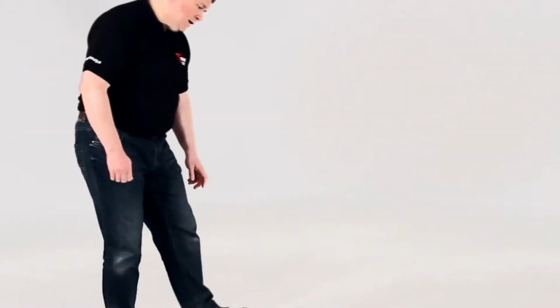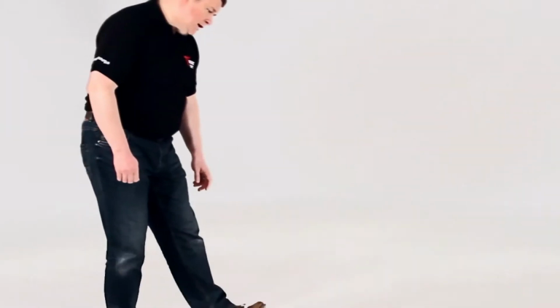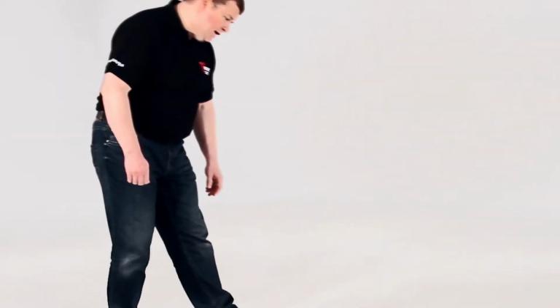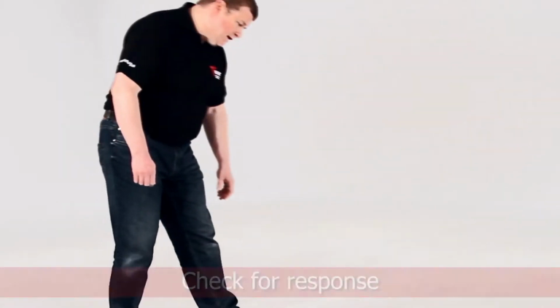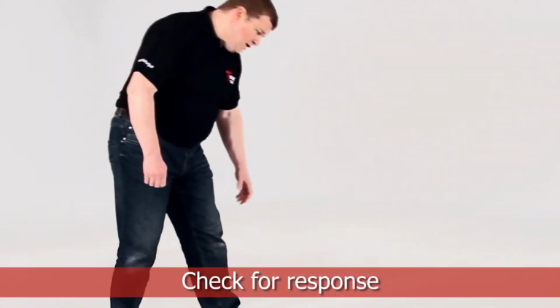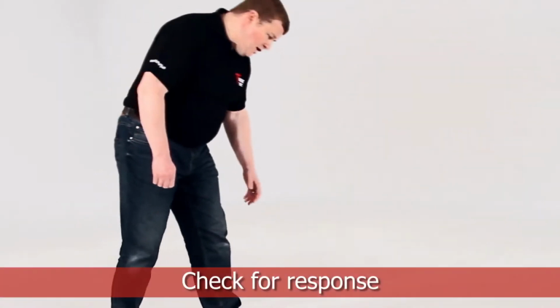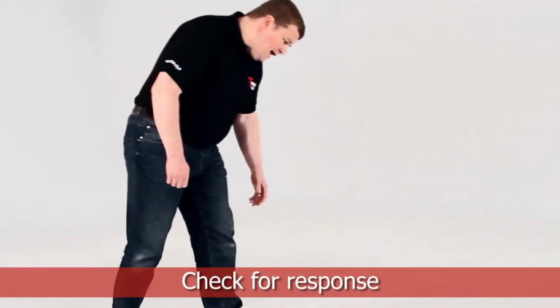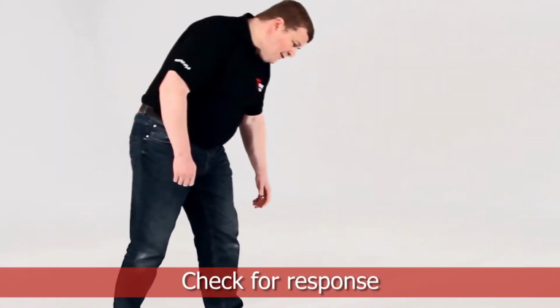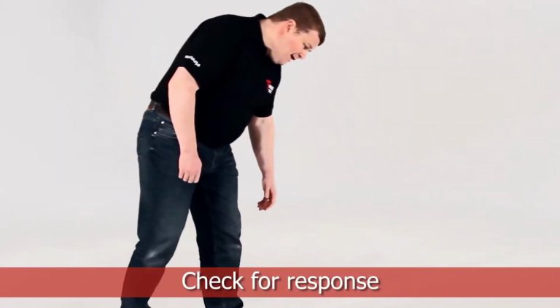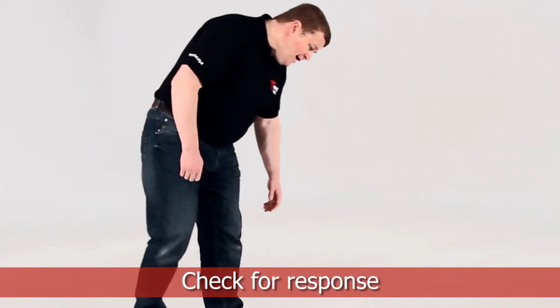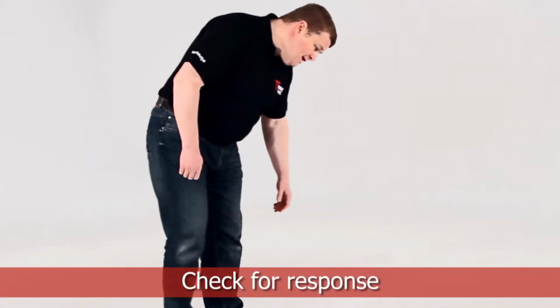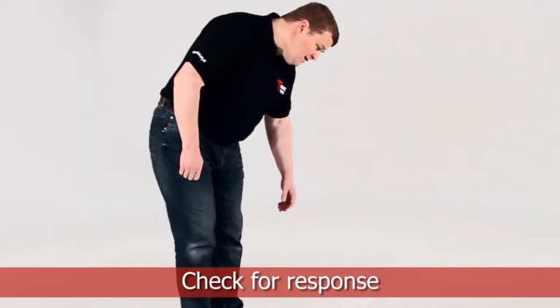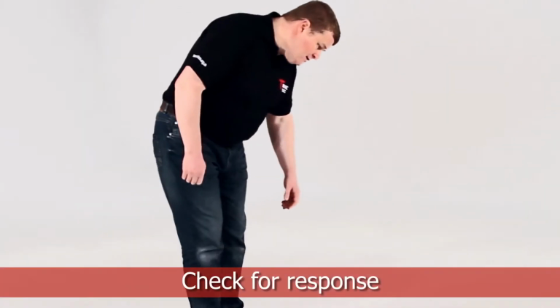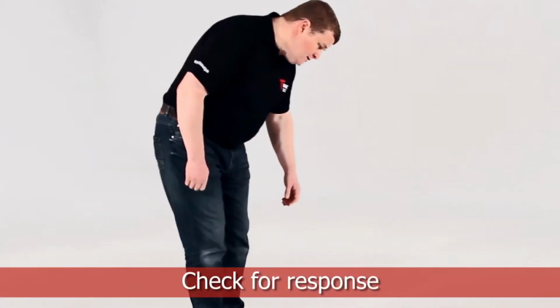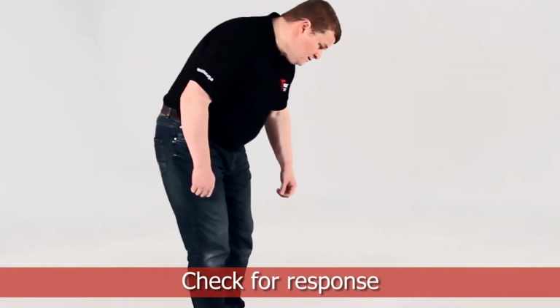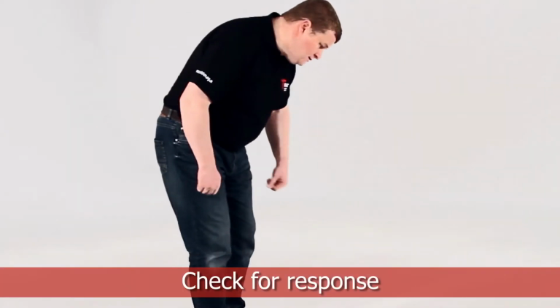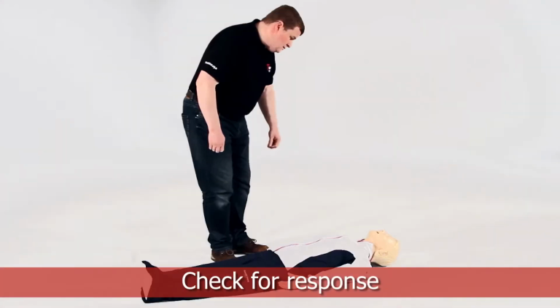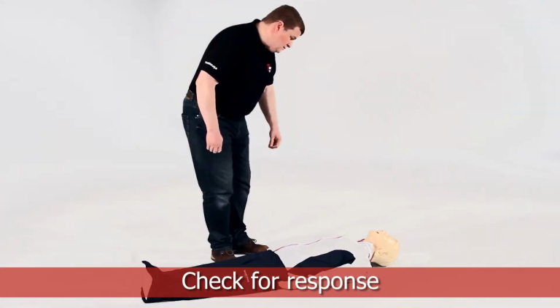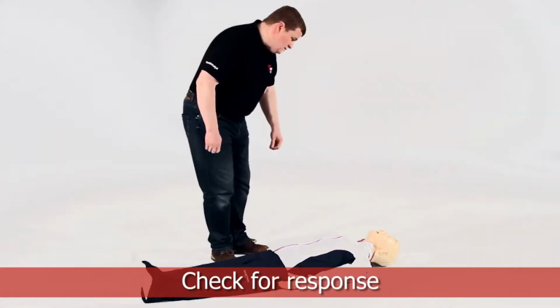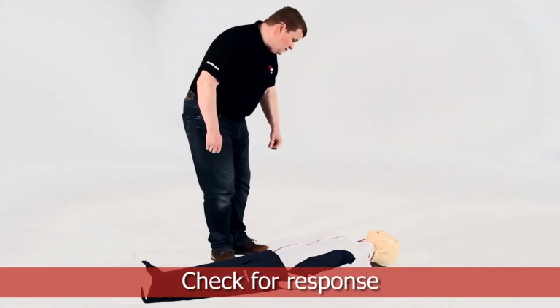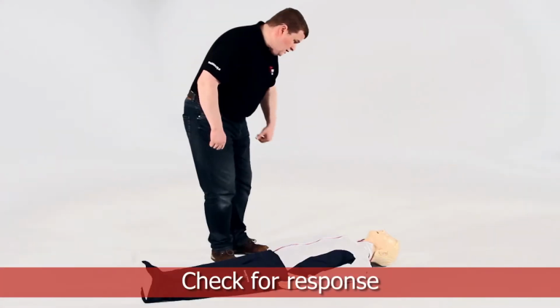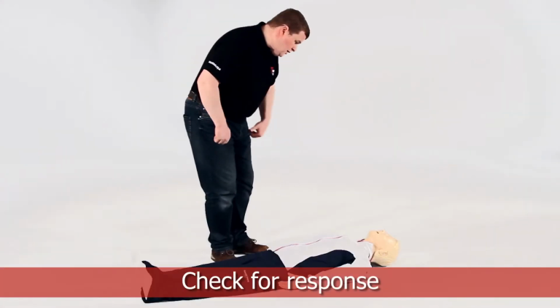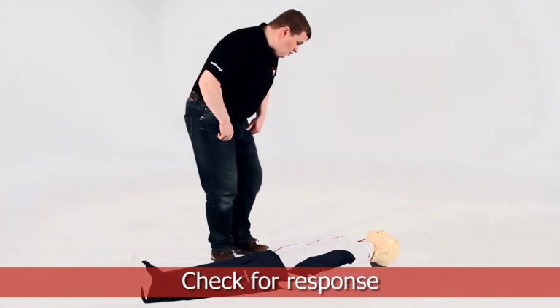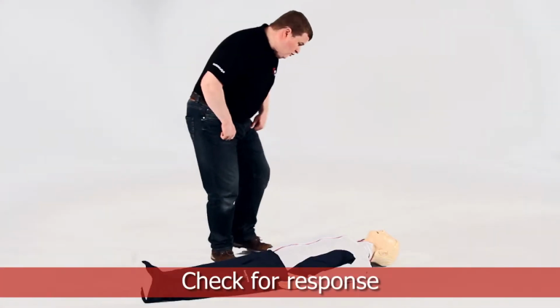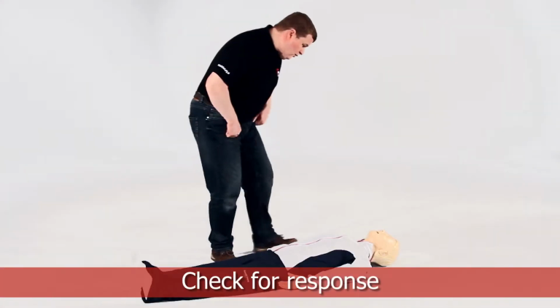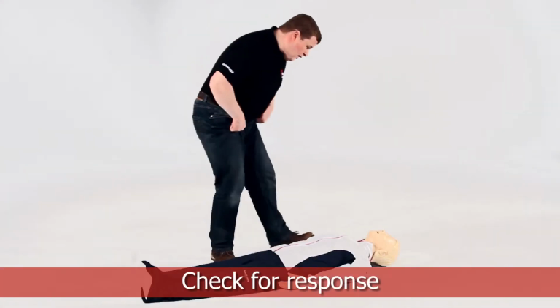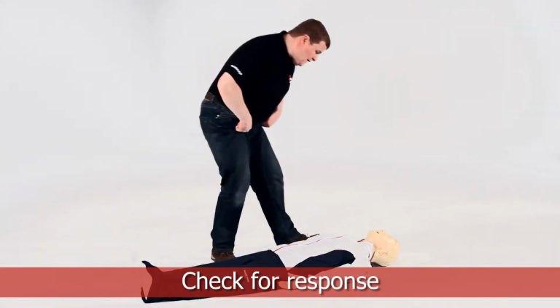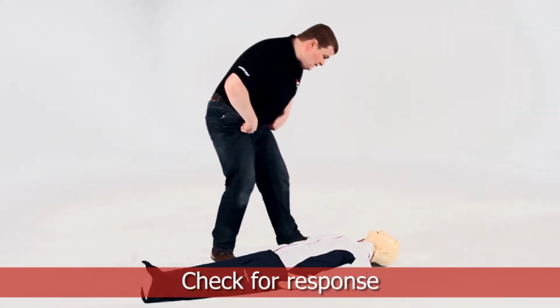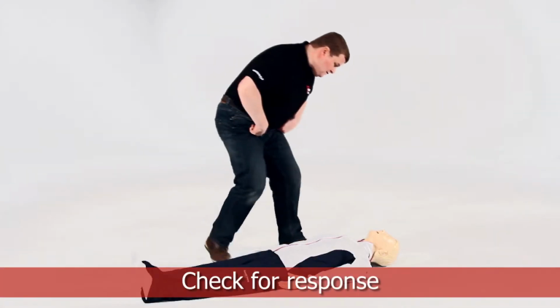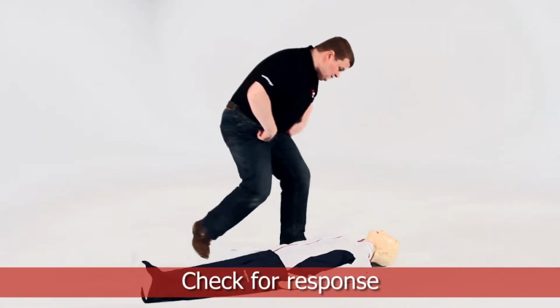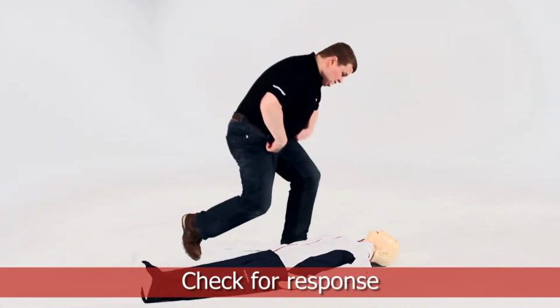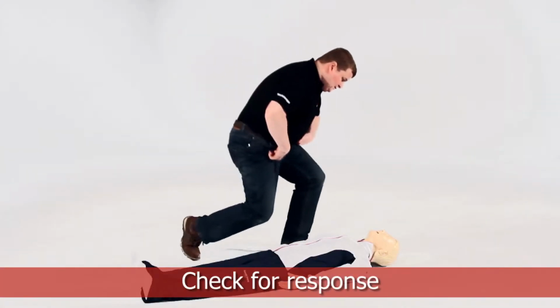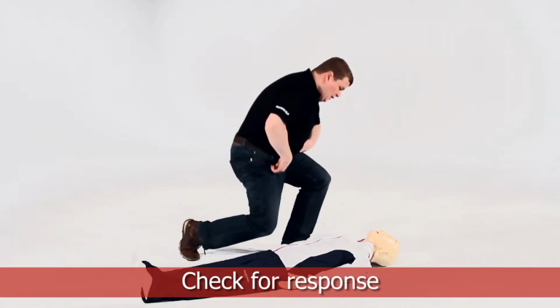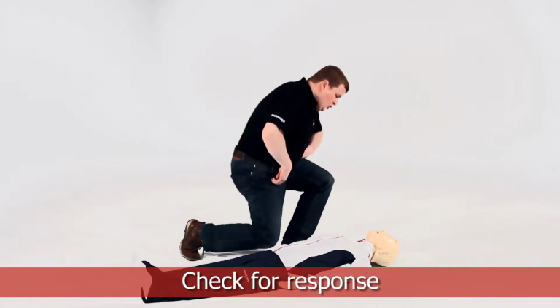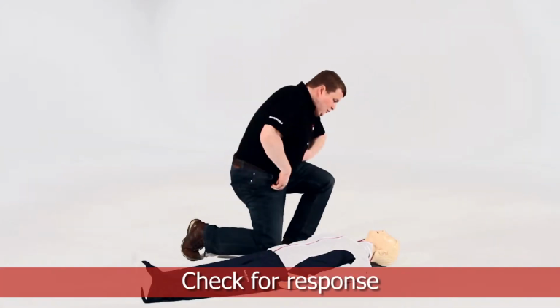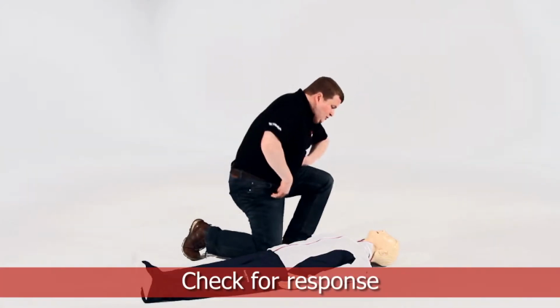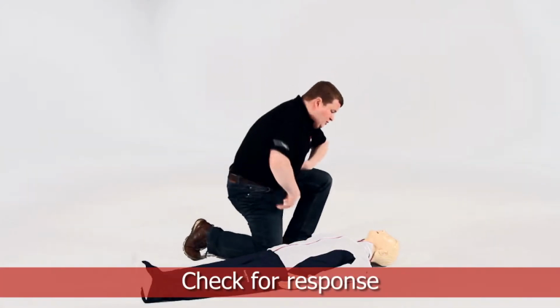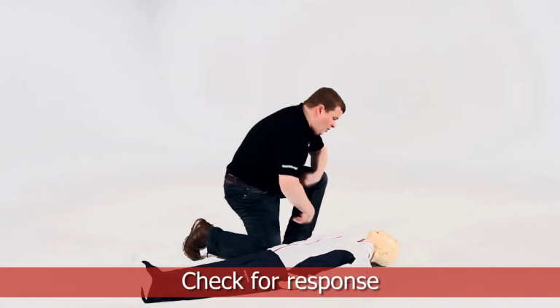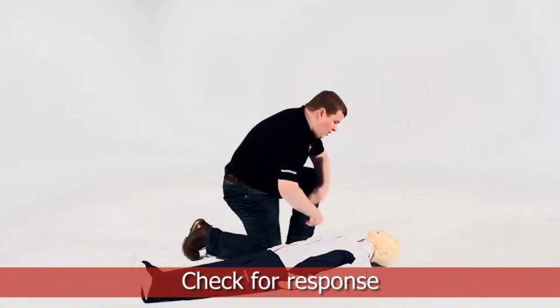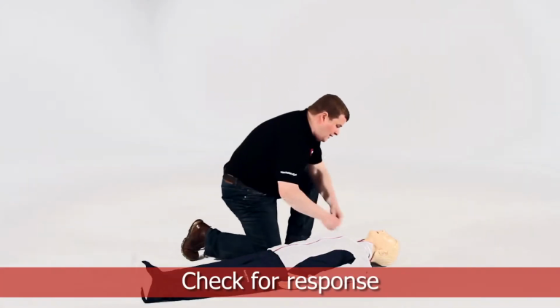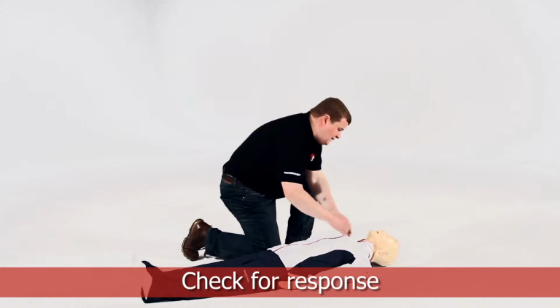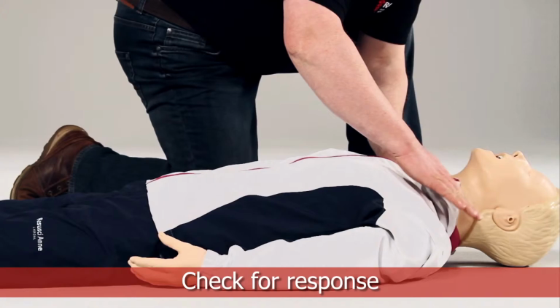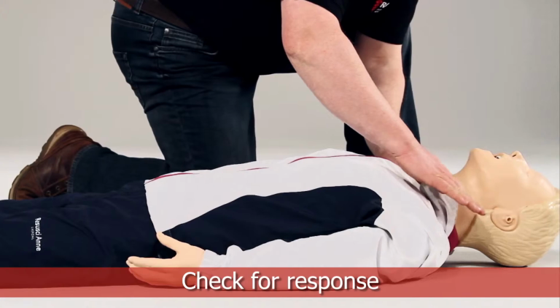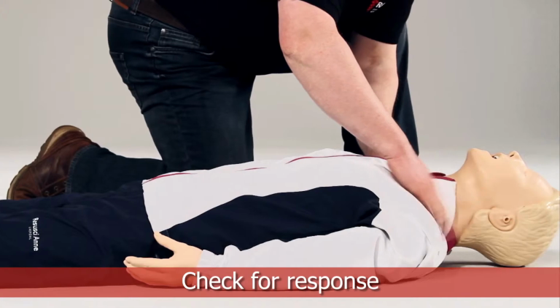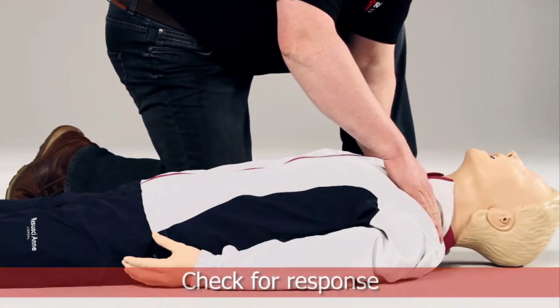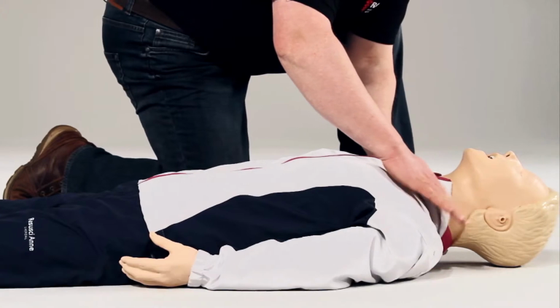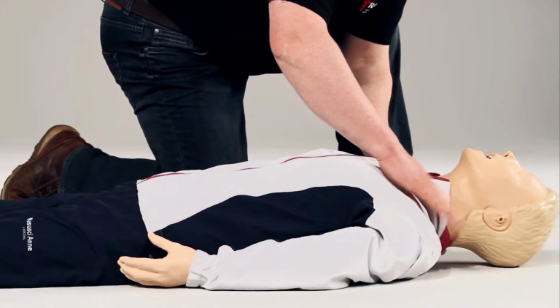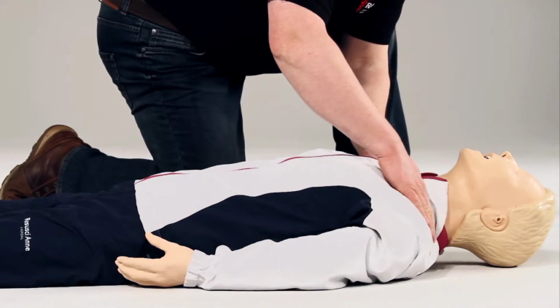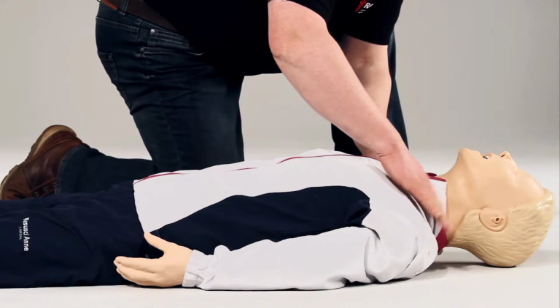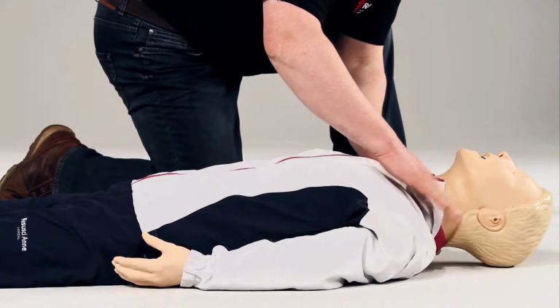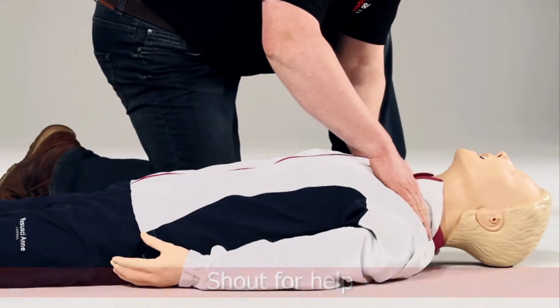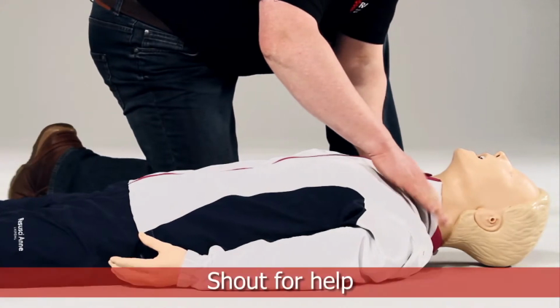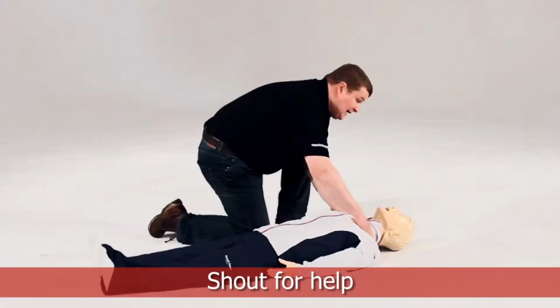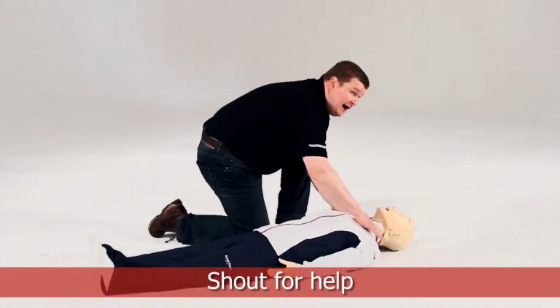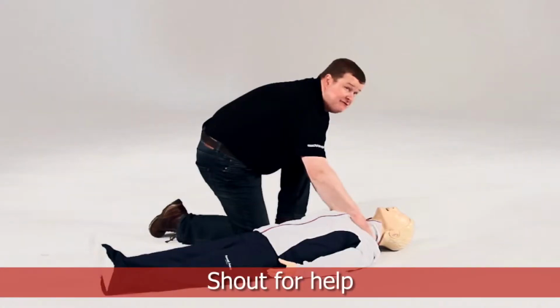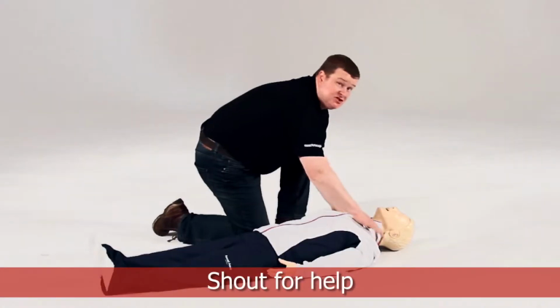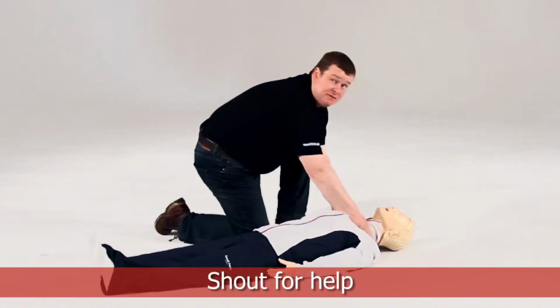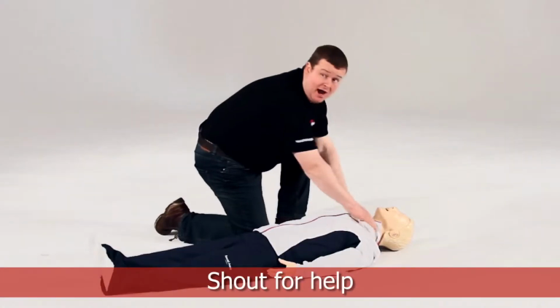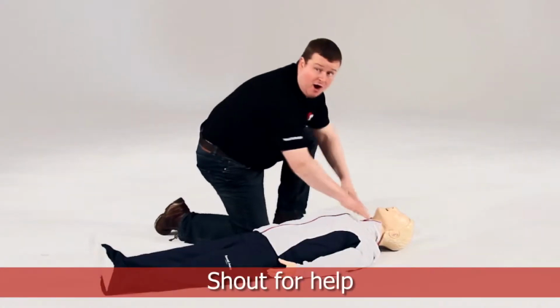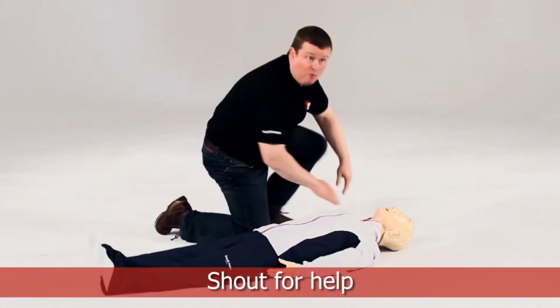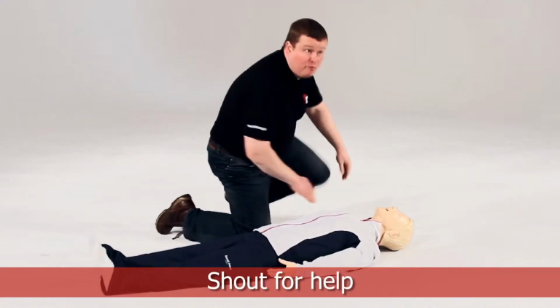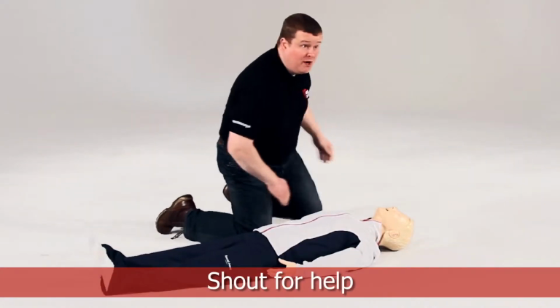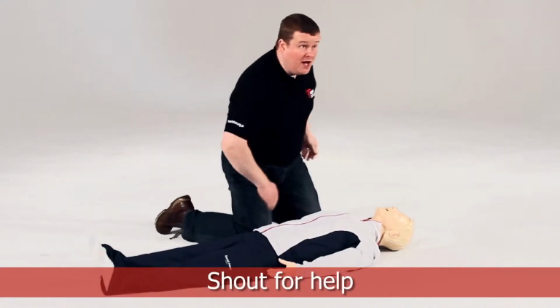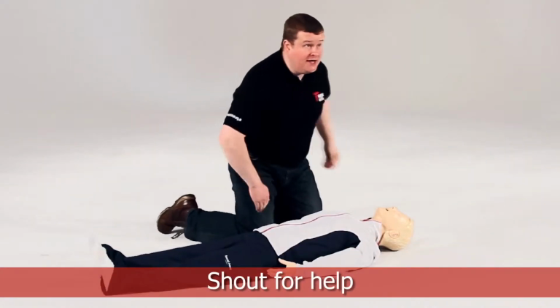Can you hear me? Are you alright? Open your eyes. Can I have some help please?